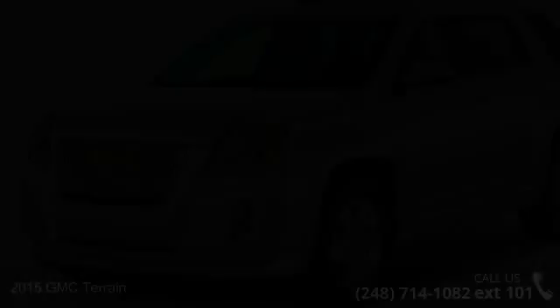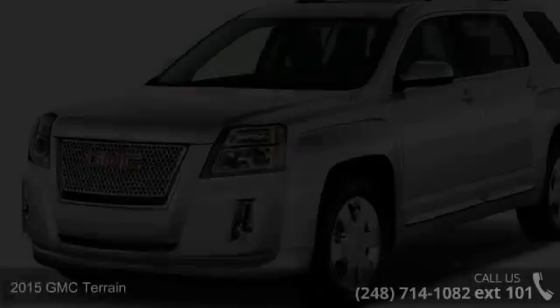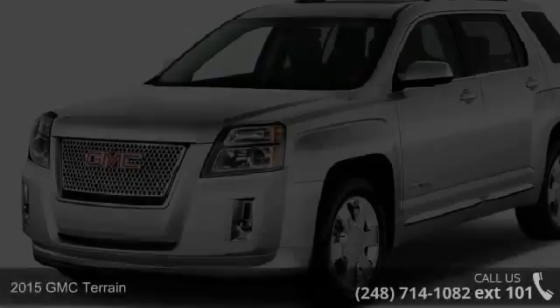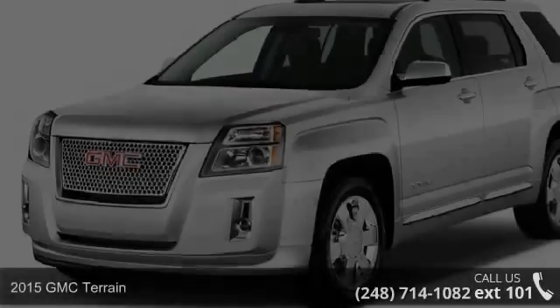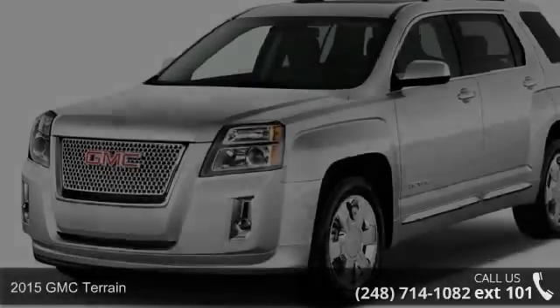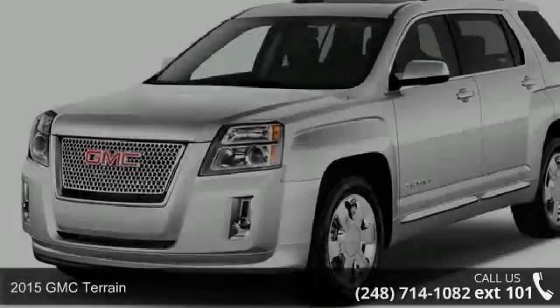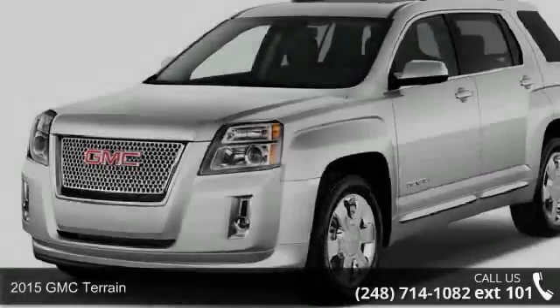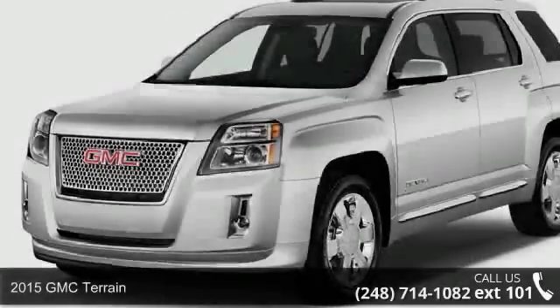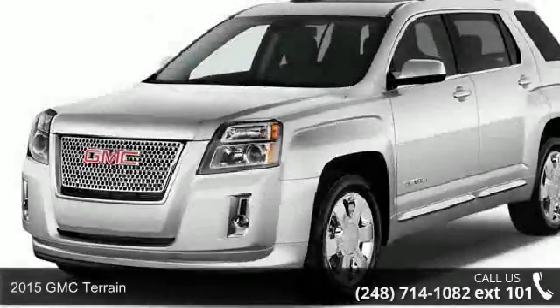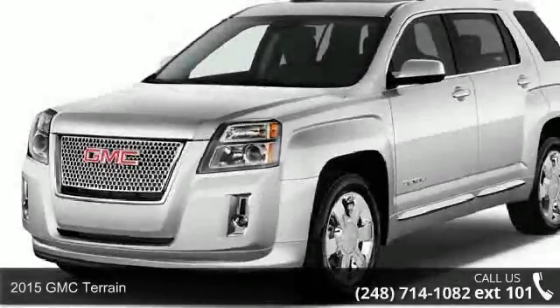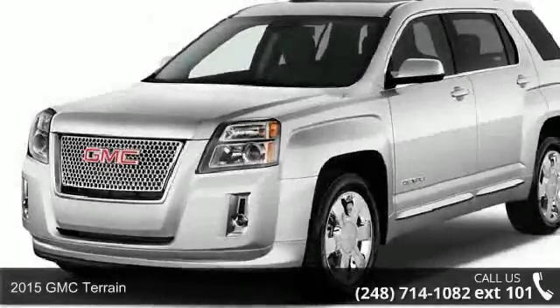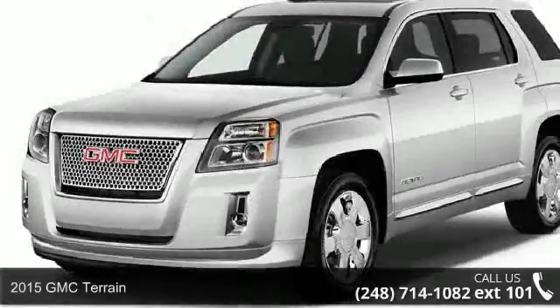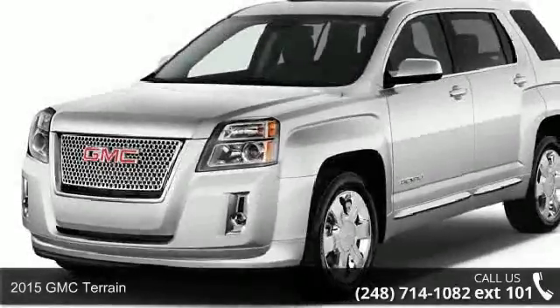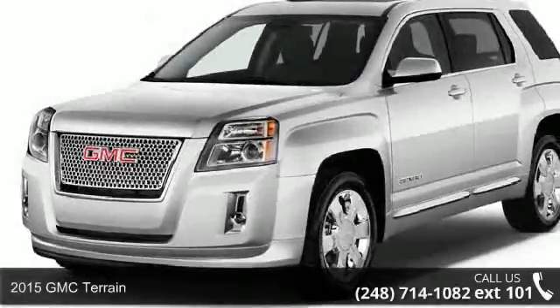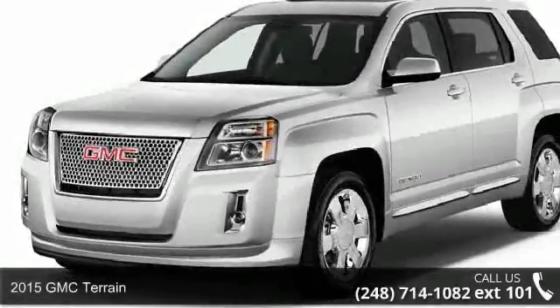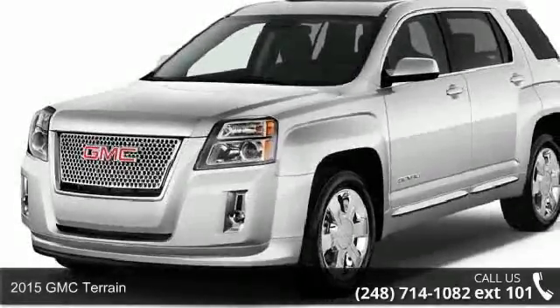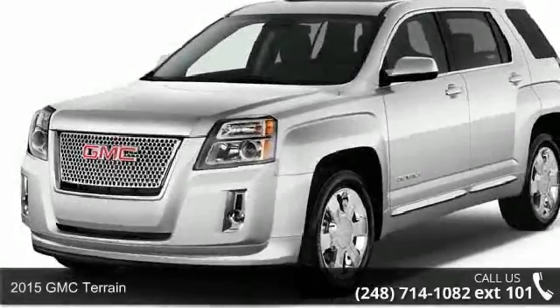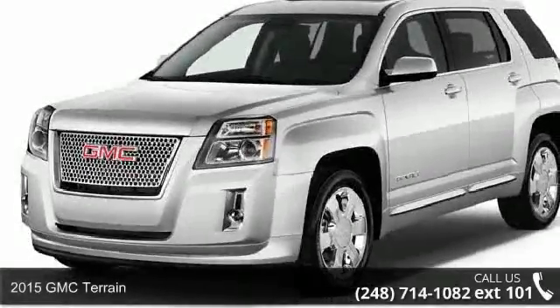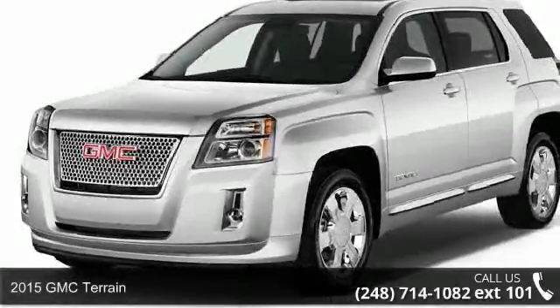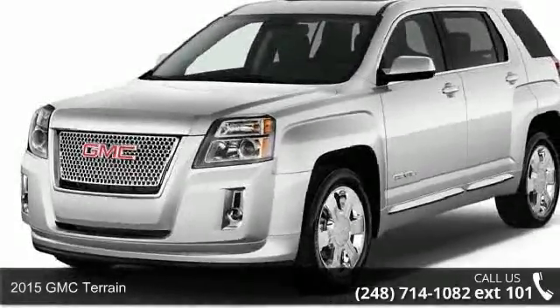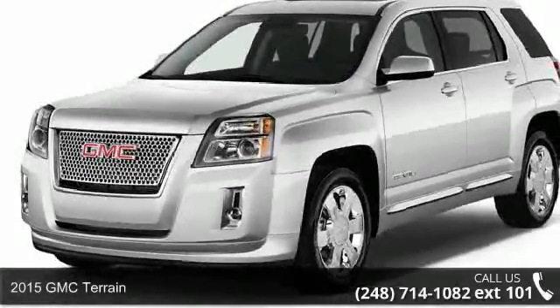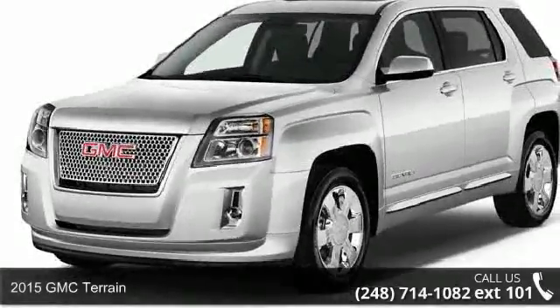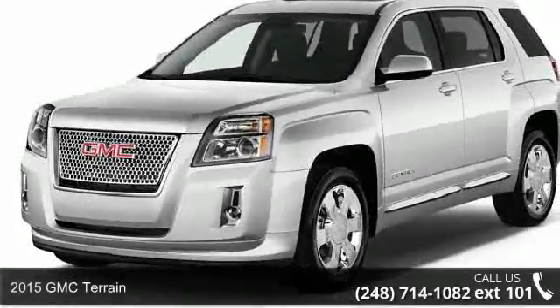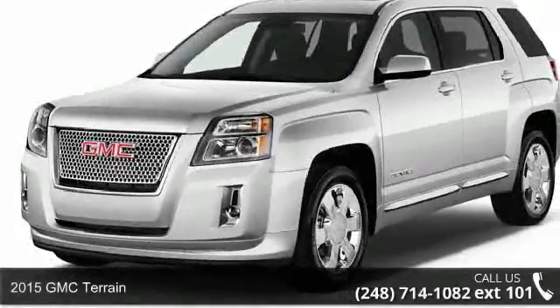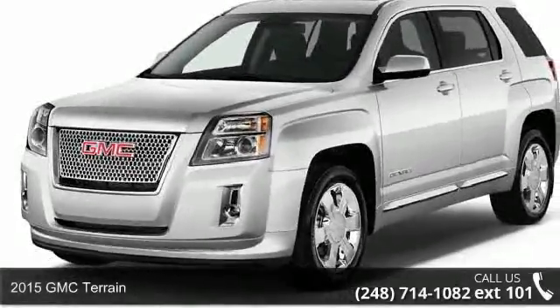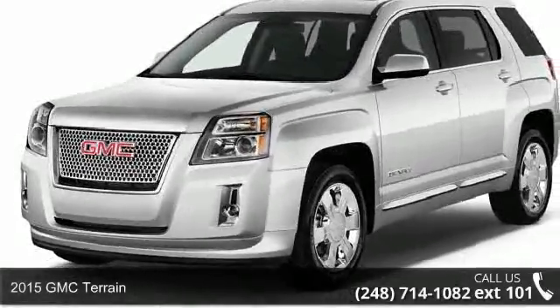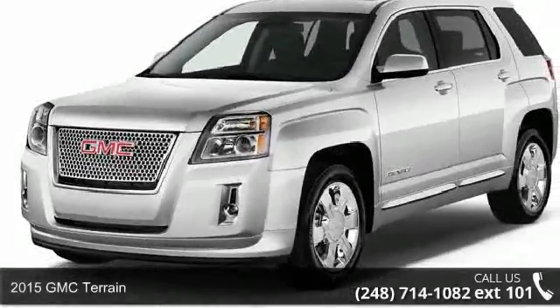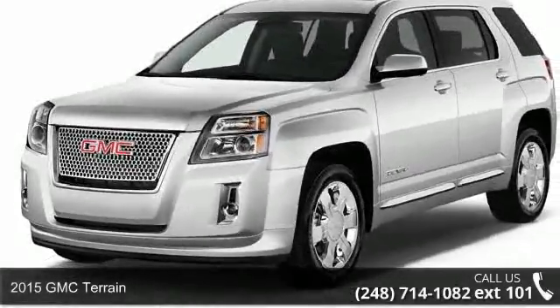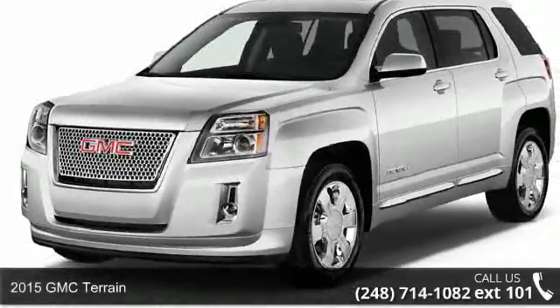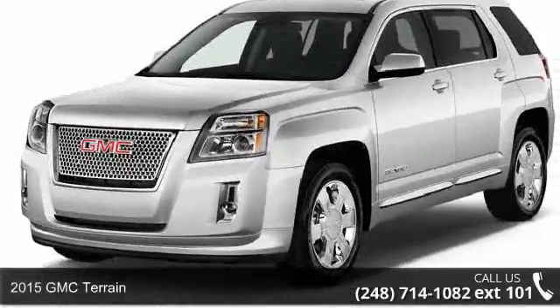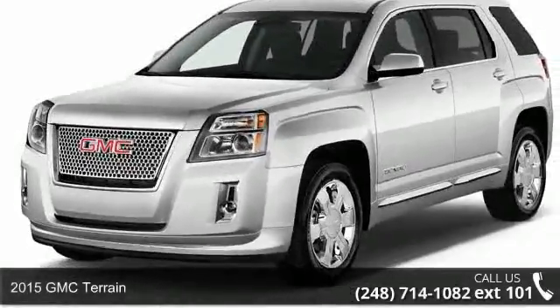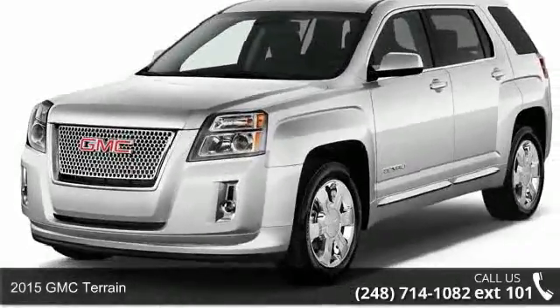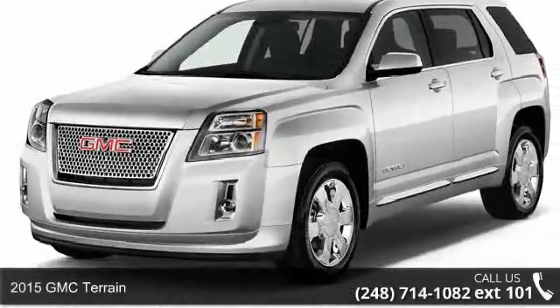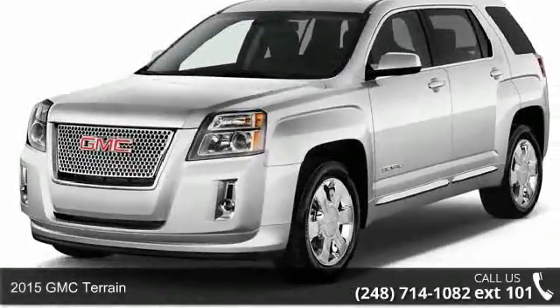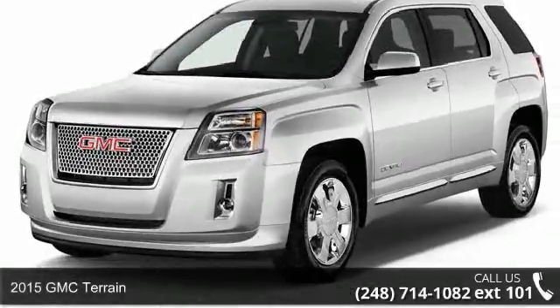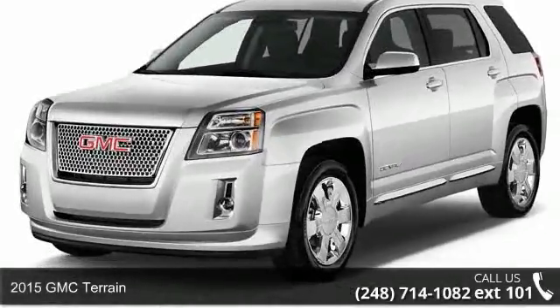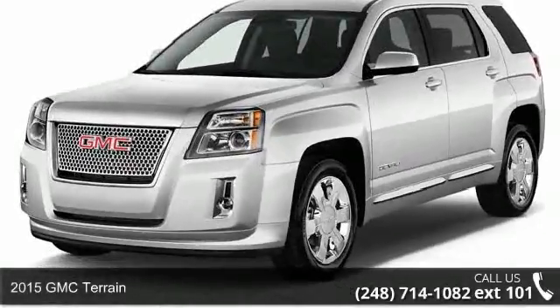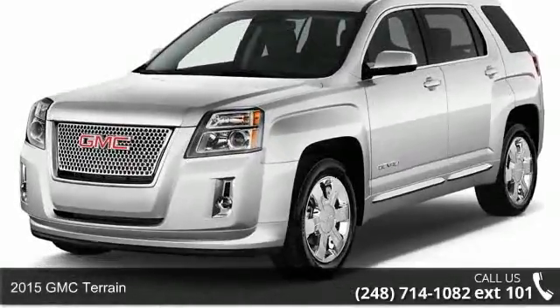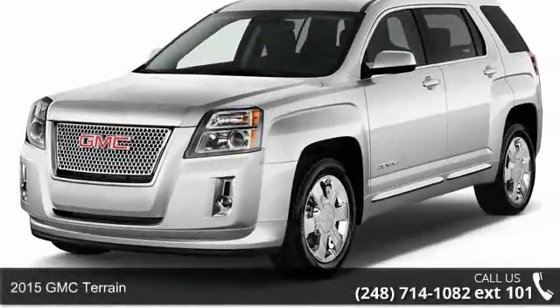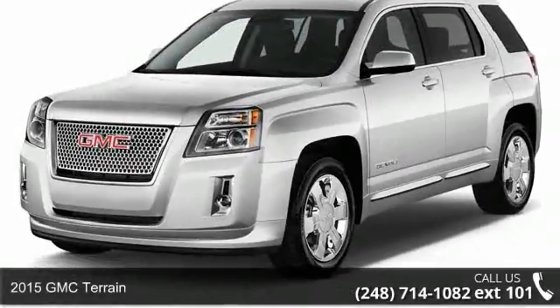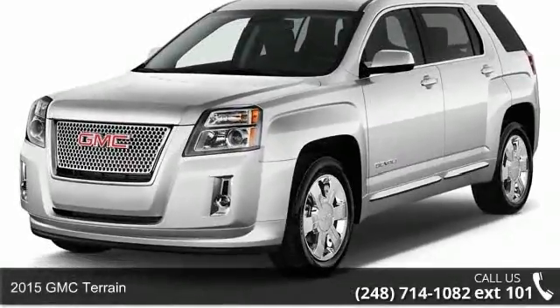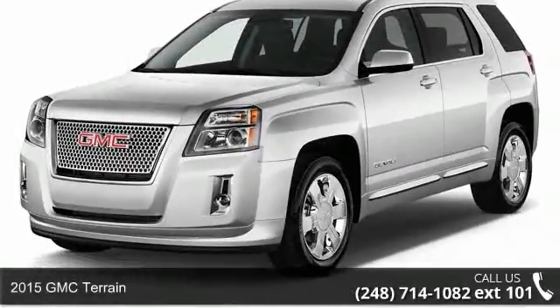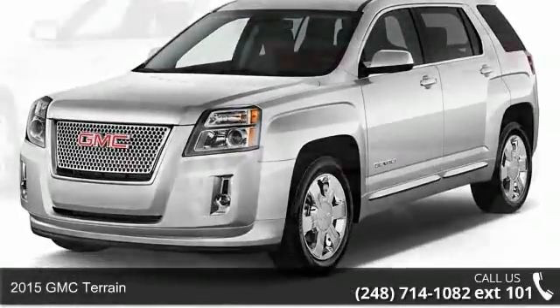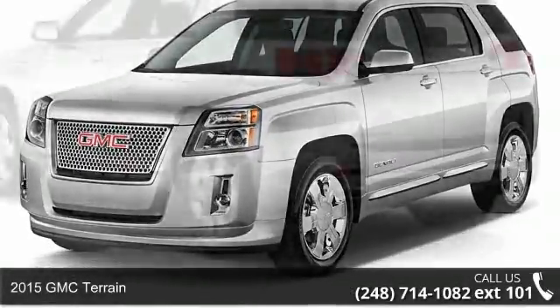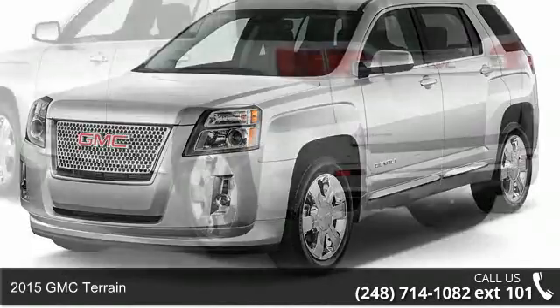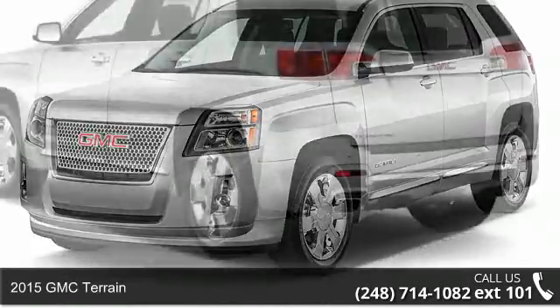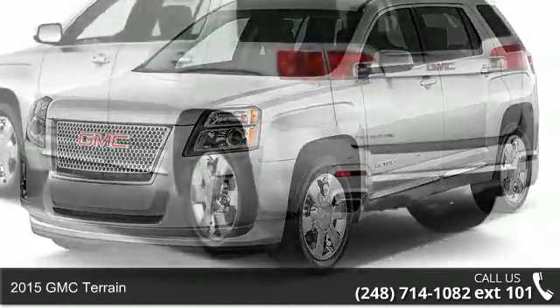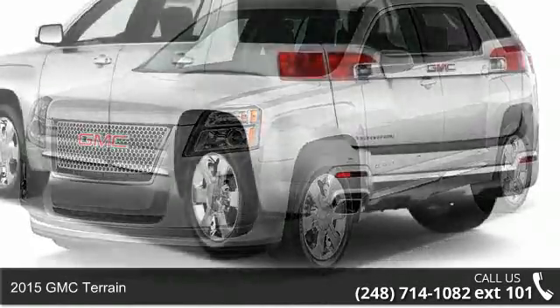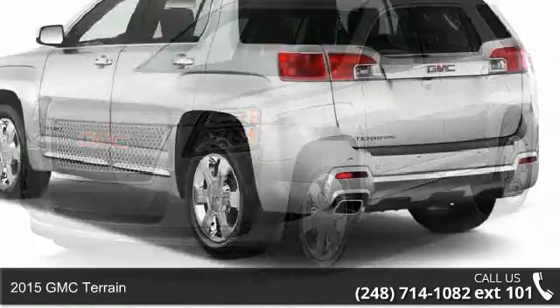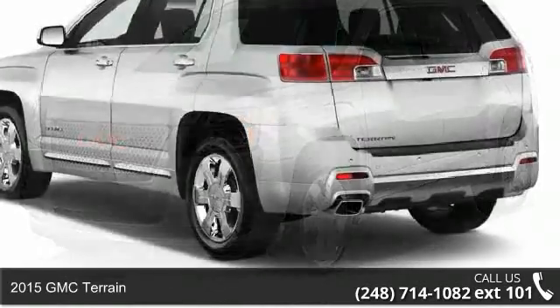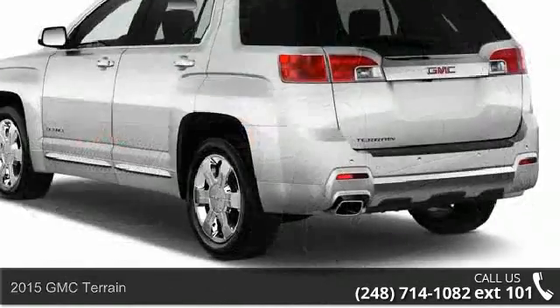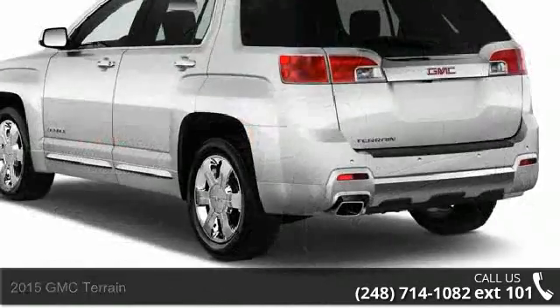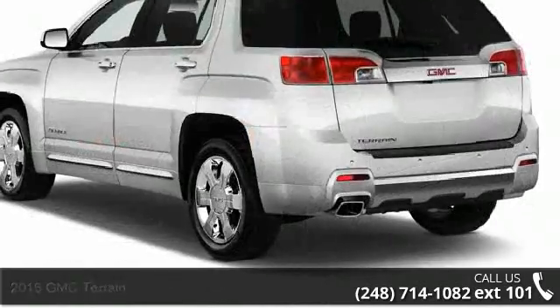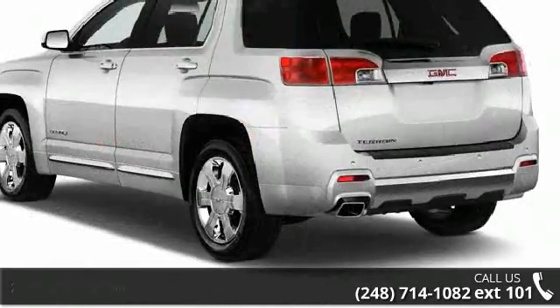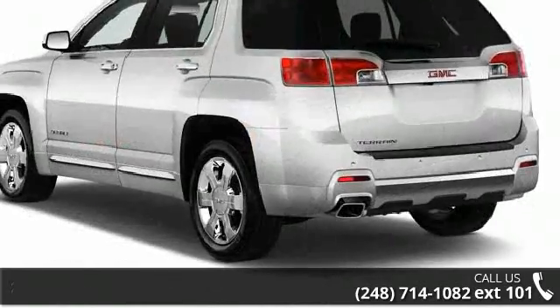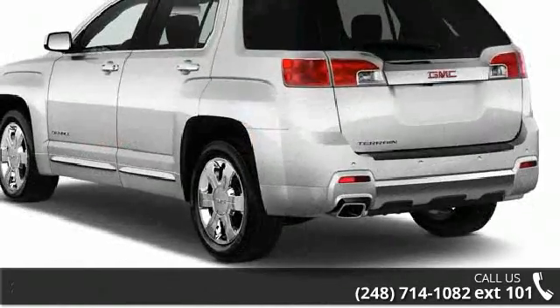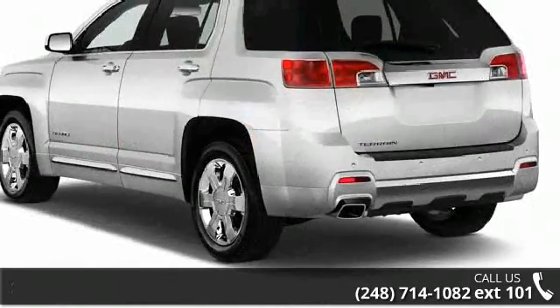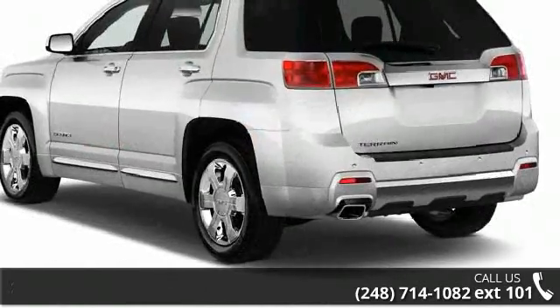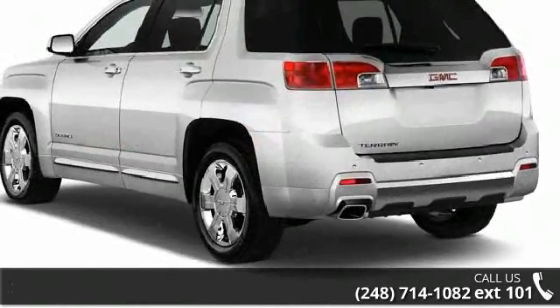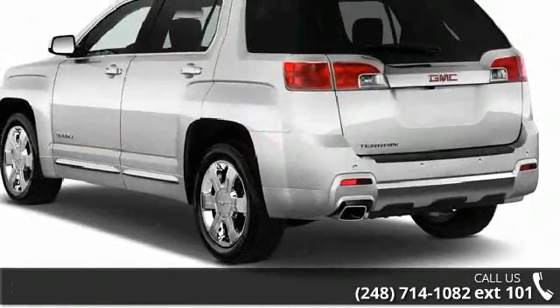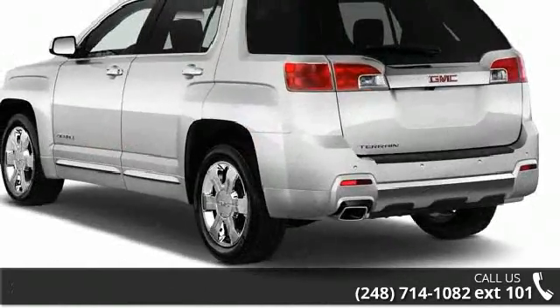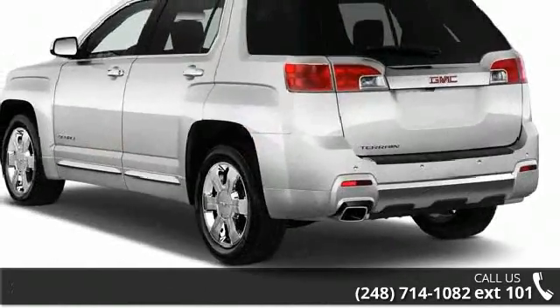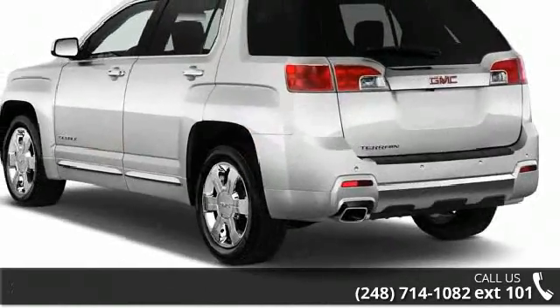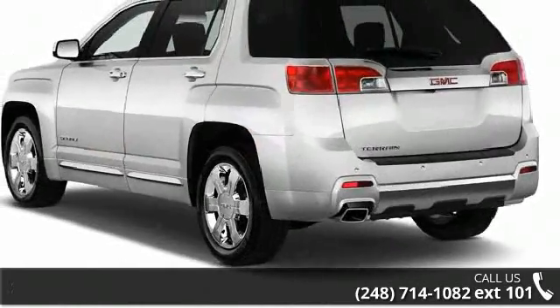Arrive in style with this 2015 GMC Terrain. If you are looking for a first-rate auto, this one could be yours today.